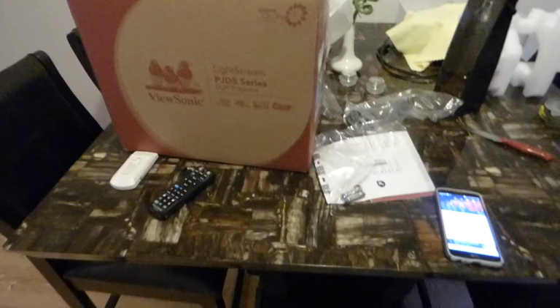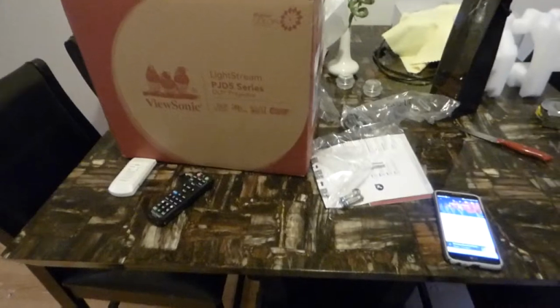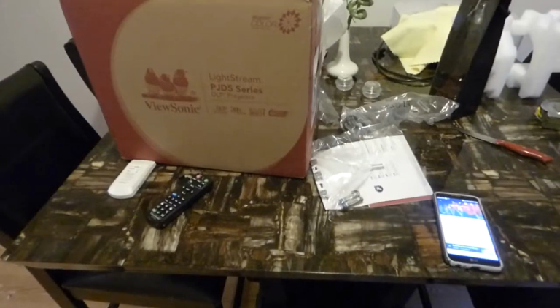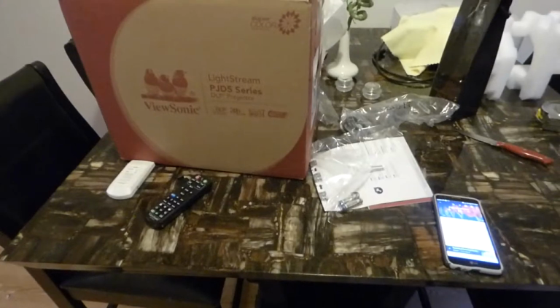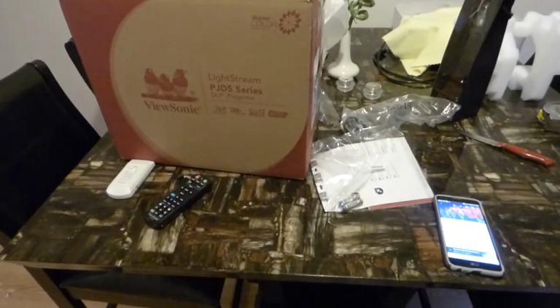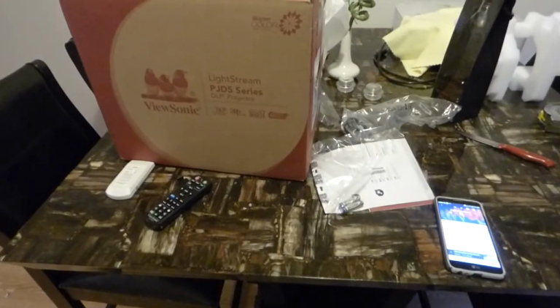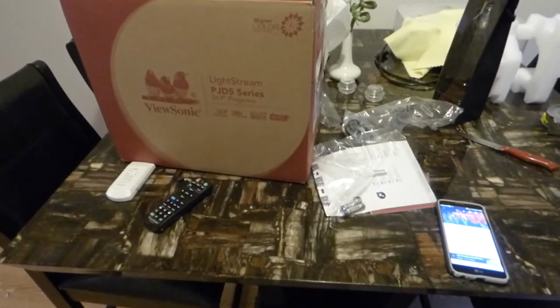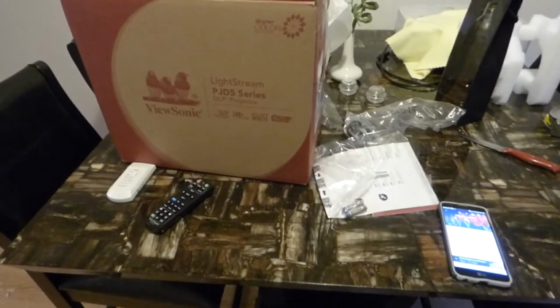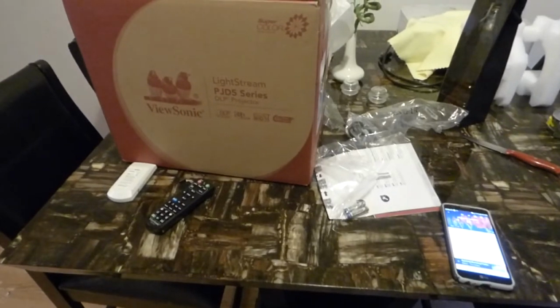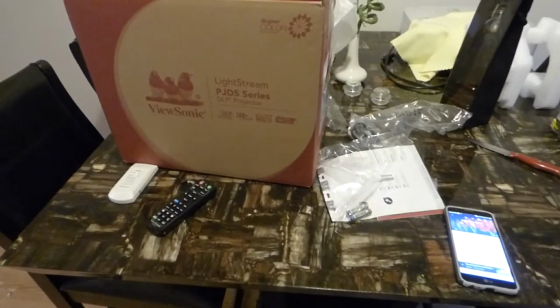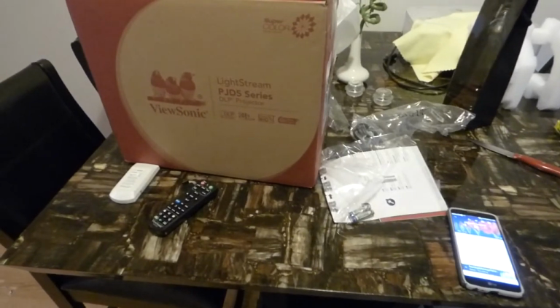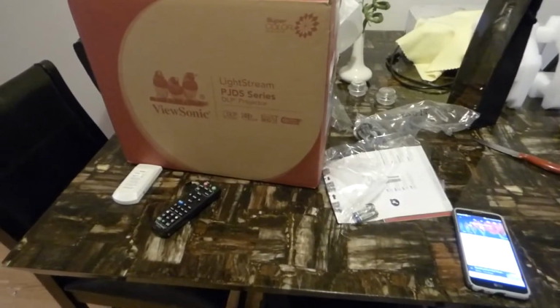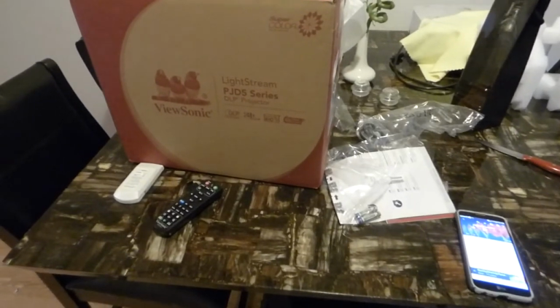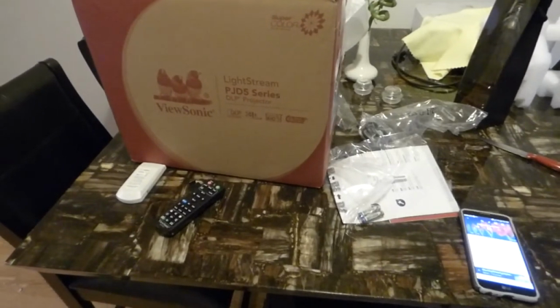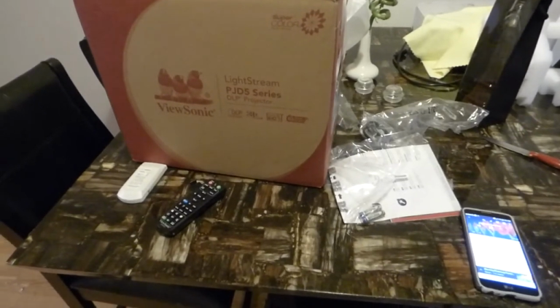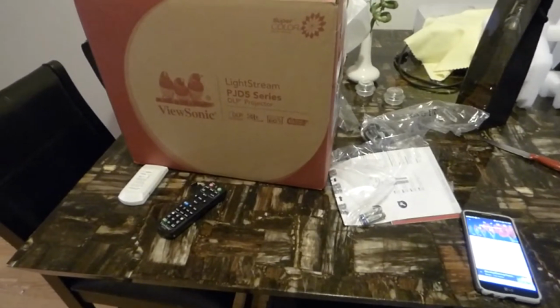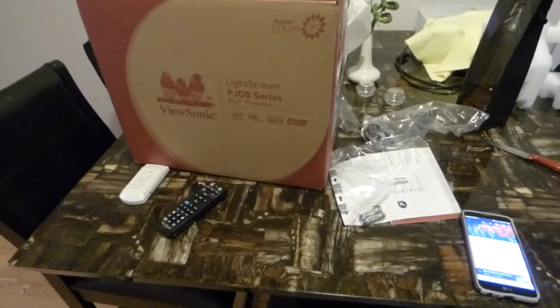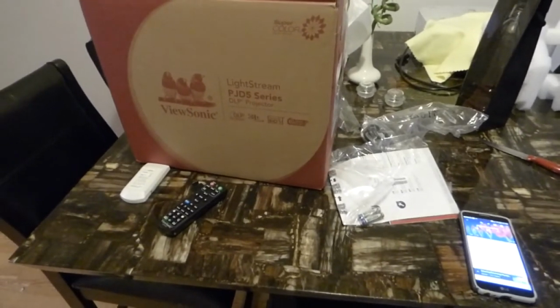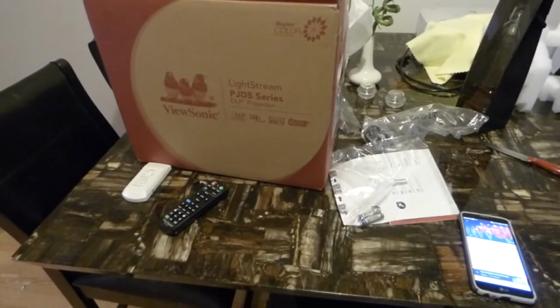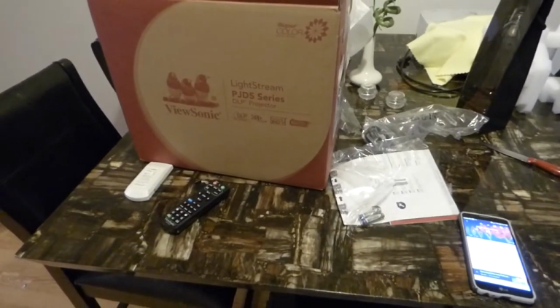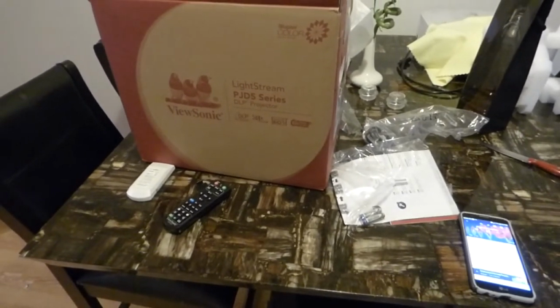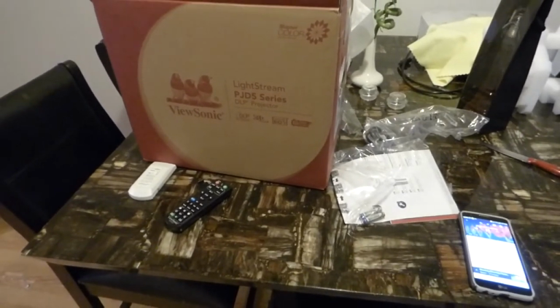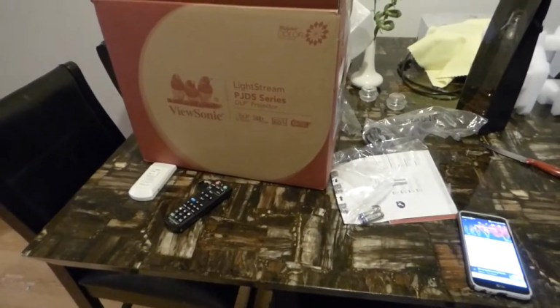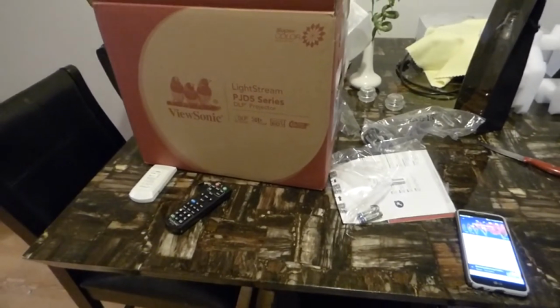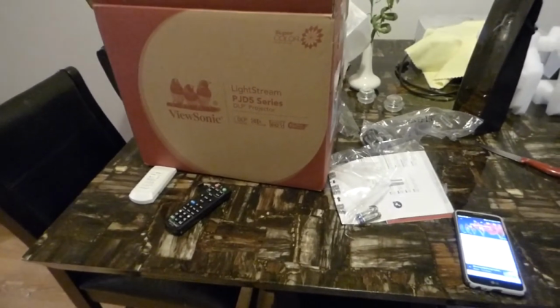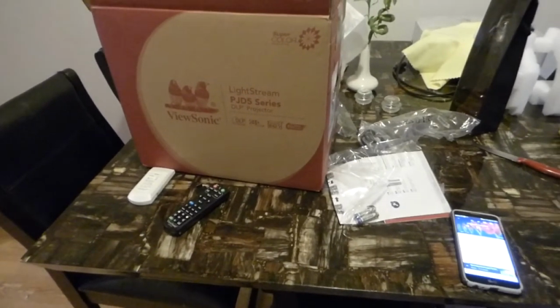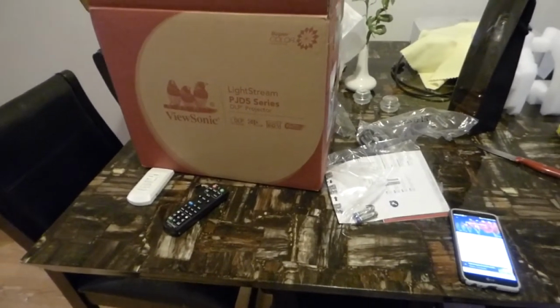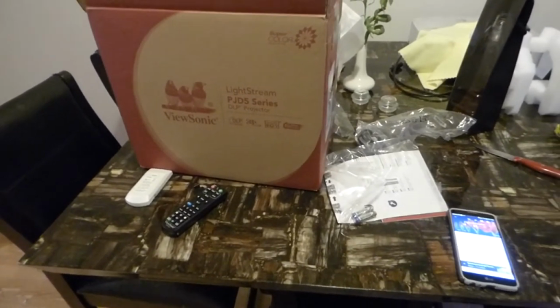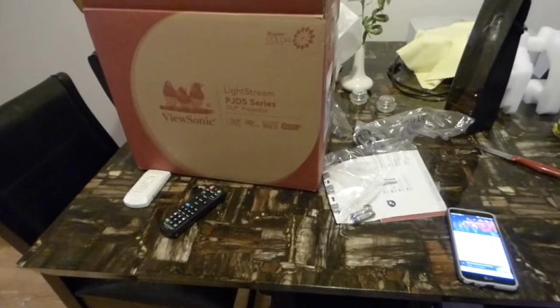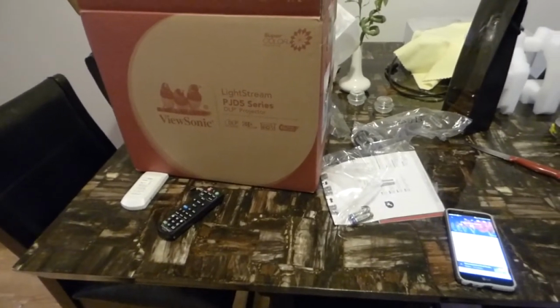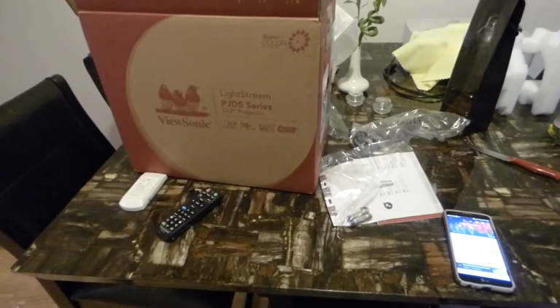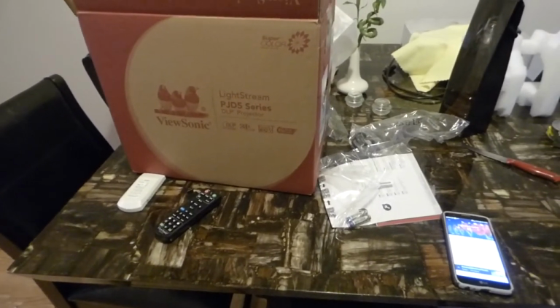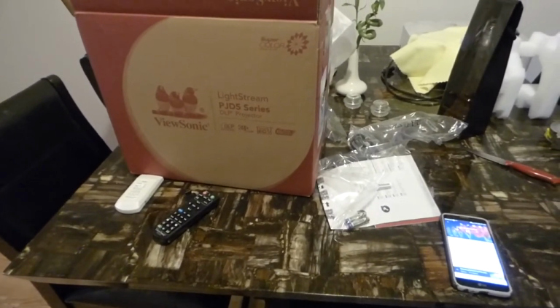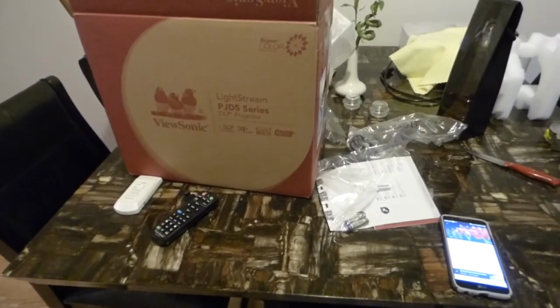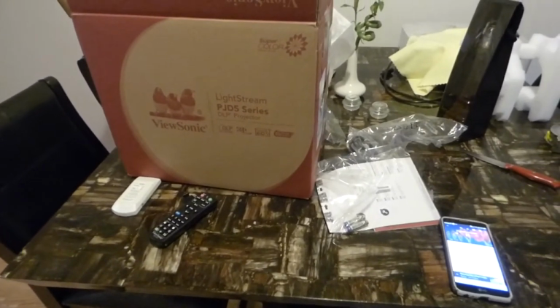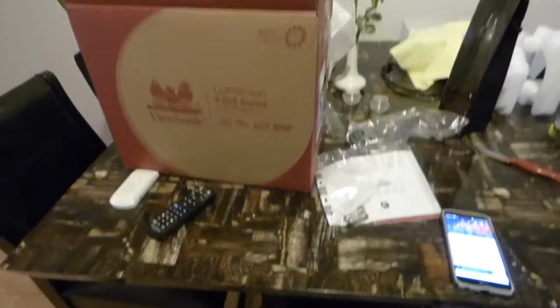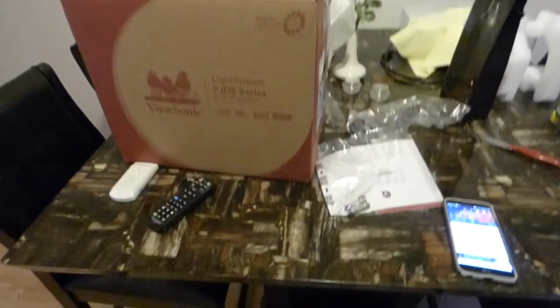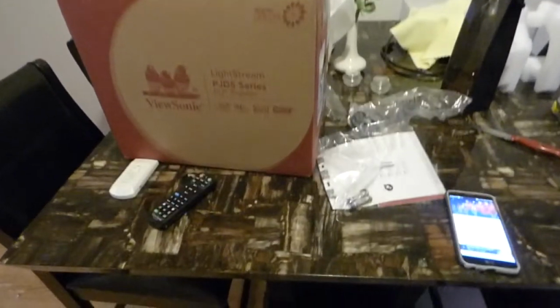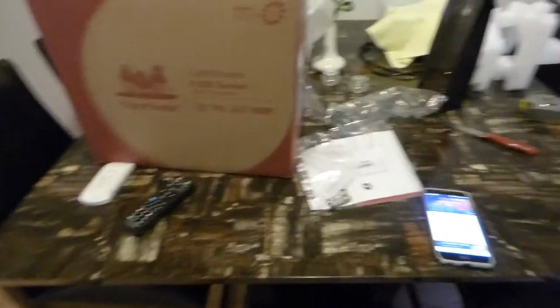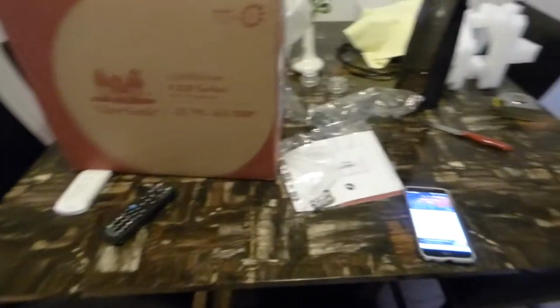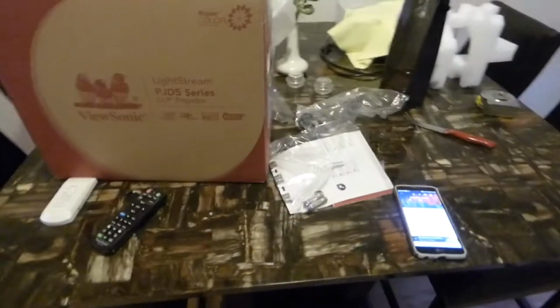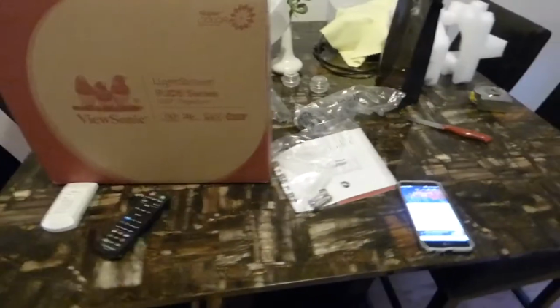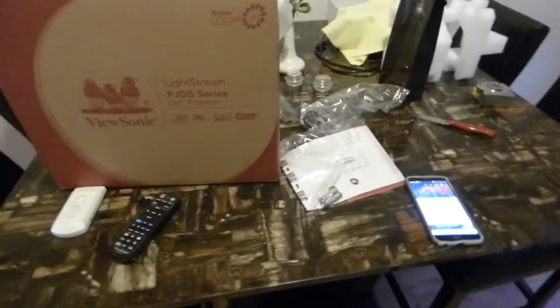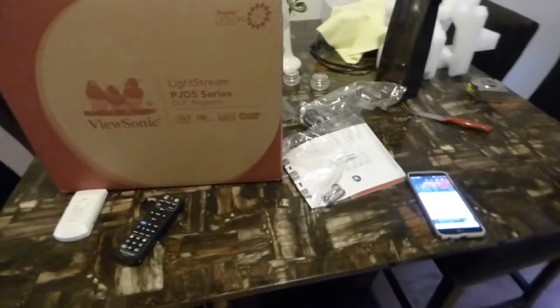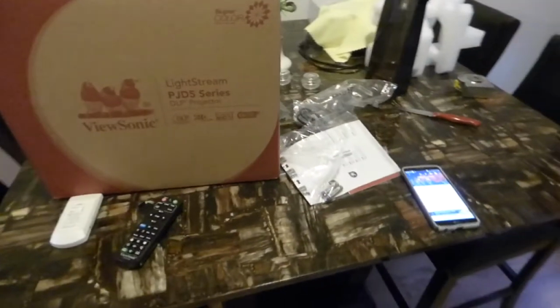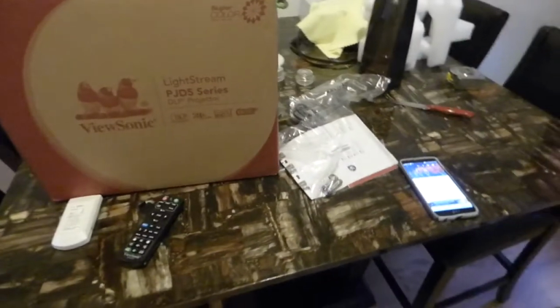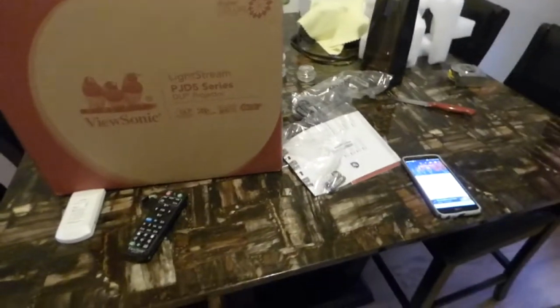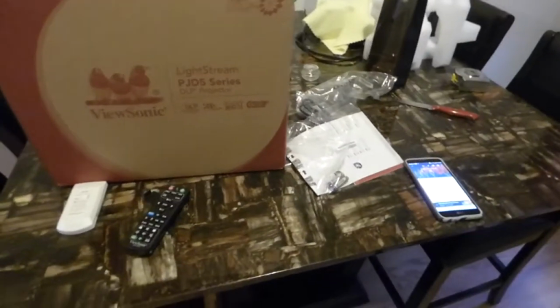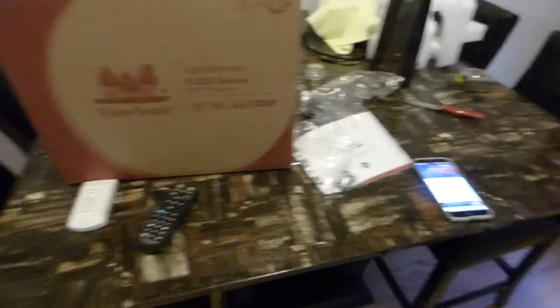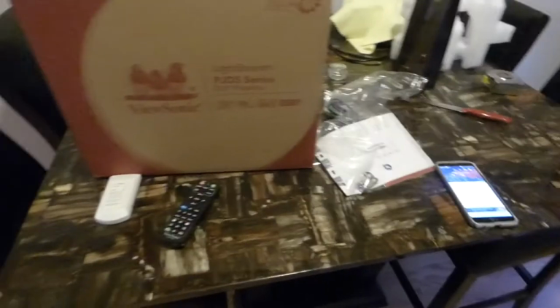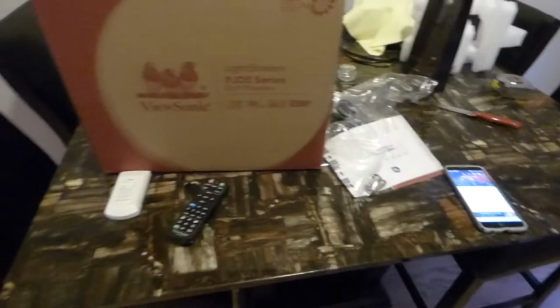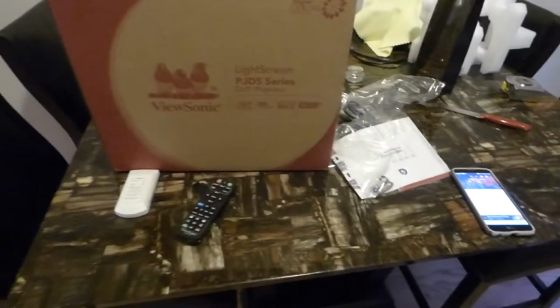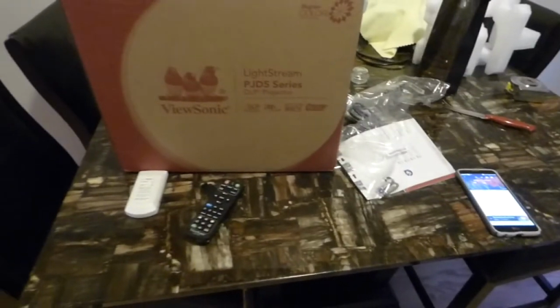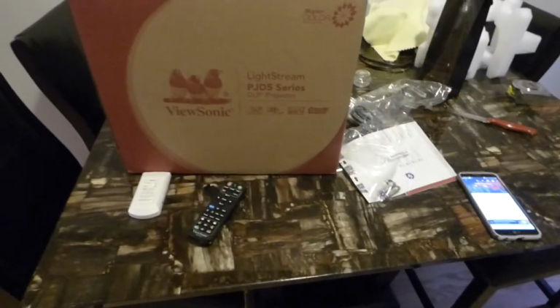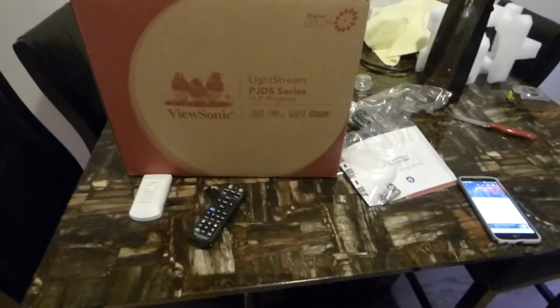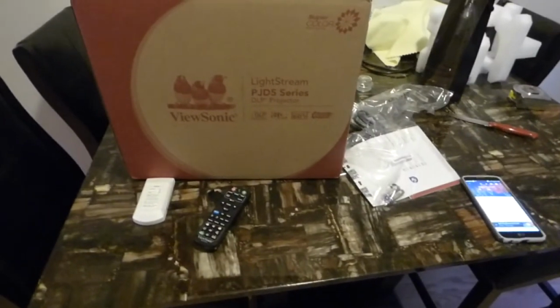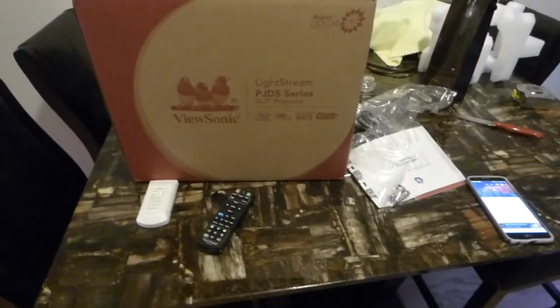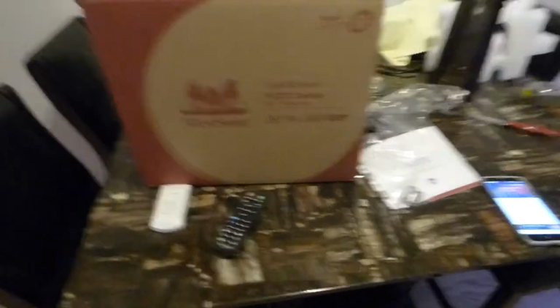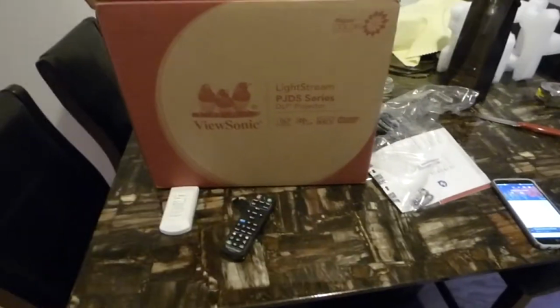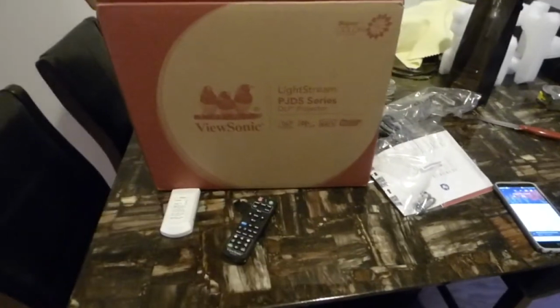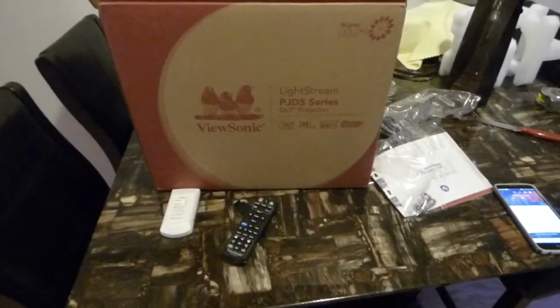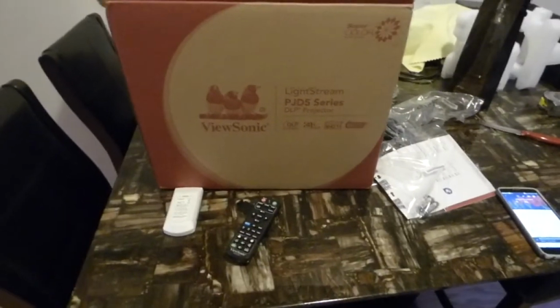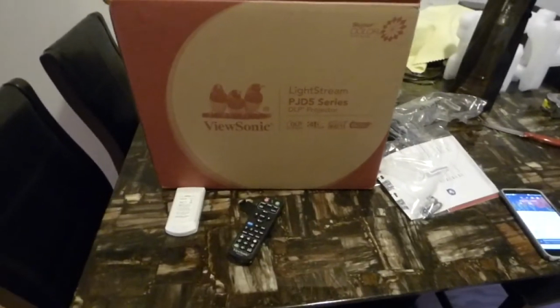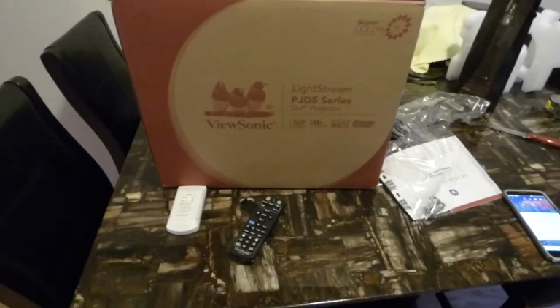Okay guys, how you doing out there? First of all, my name is Kenneth Burt. I'm the creator of Crystal H Technology Projection Screens using Smart Technology Gain.